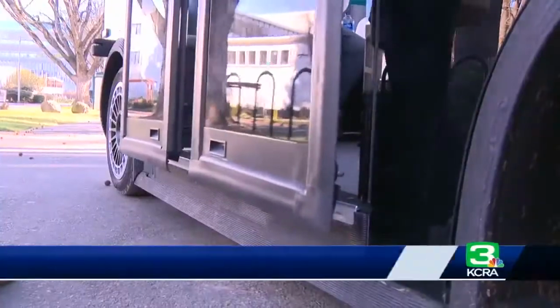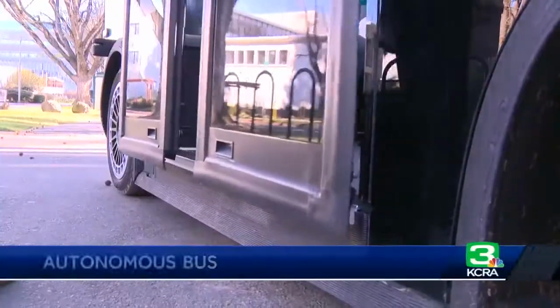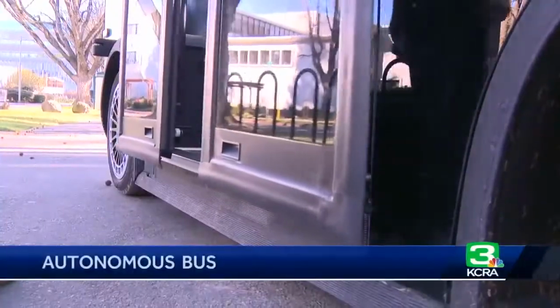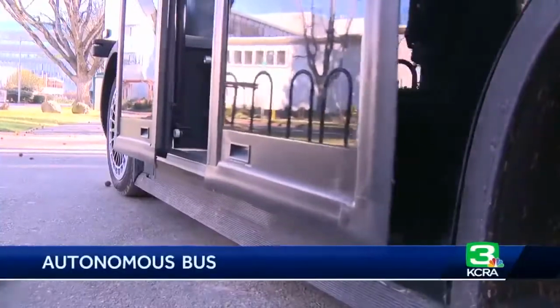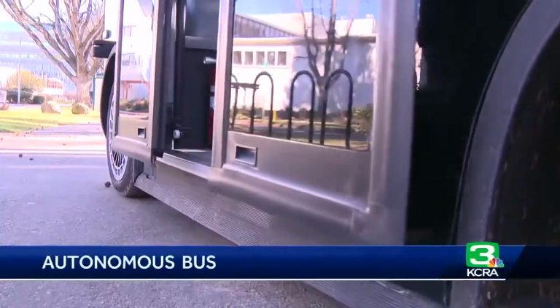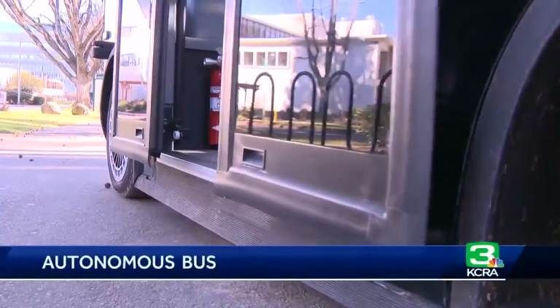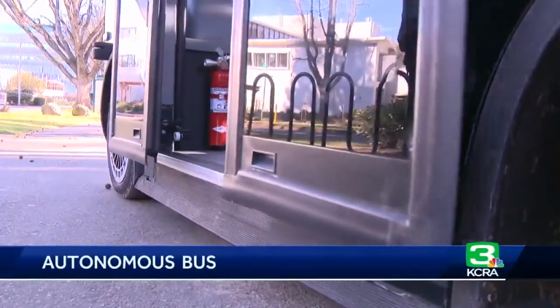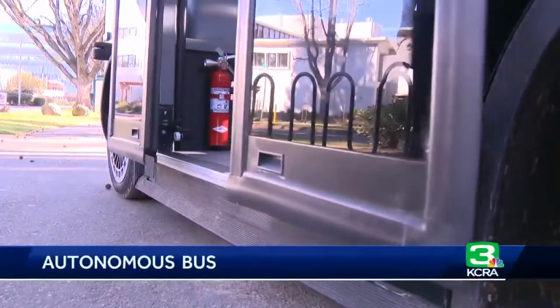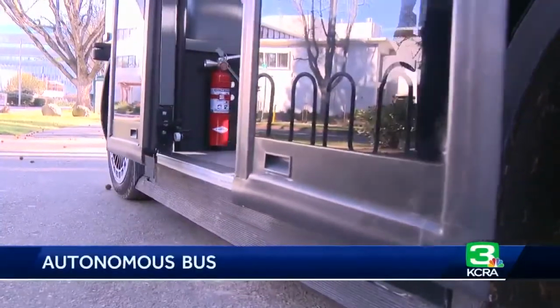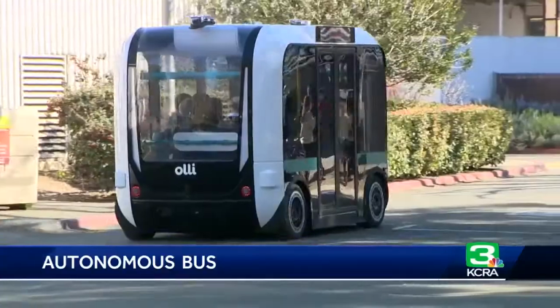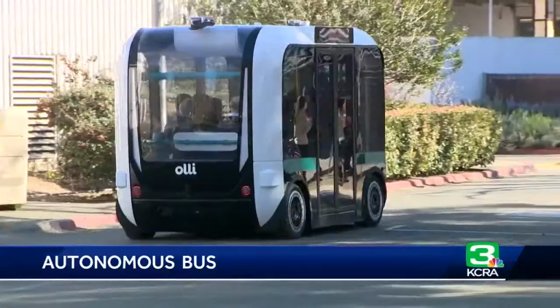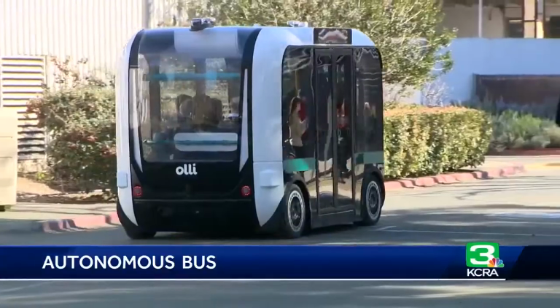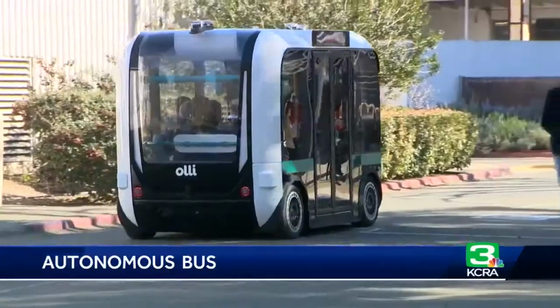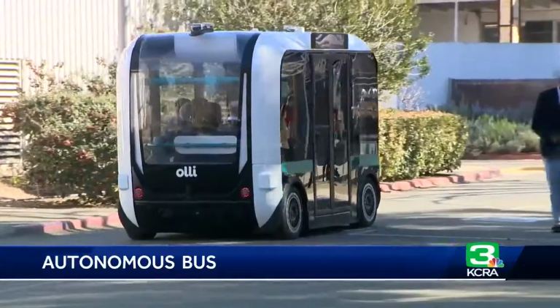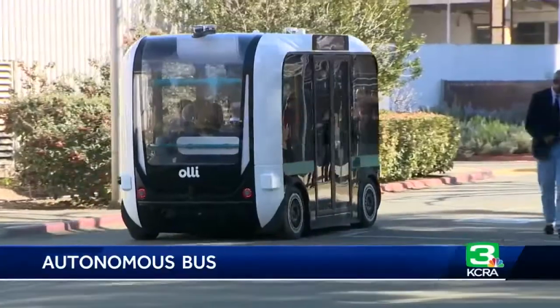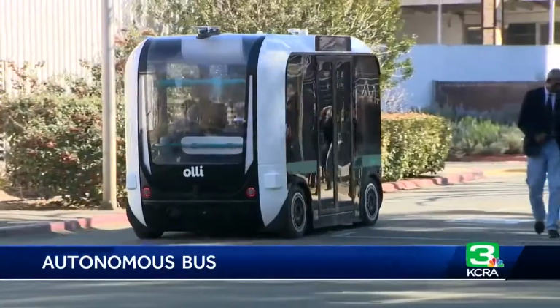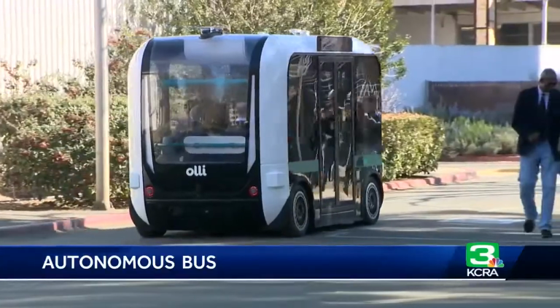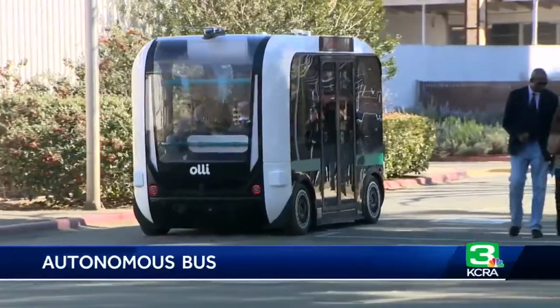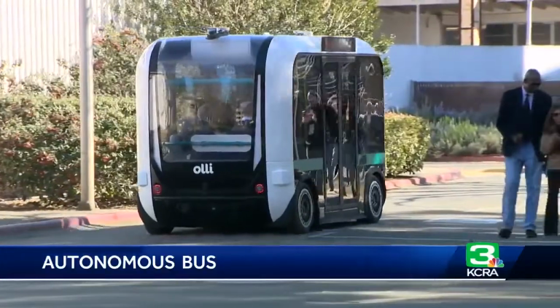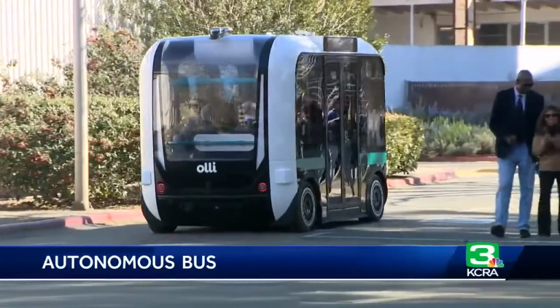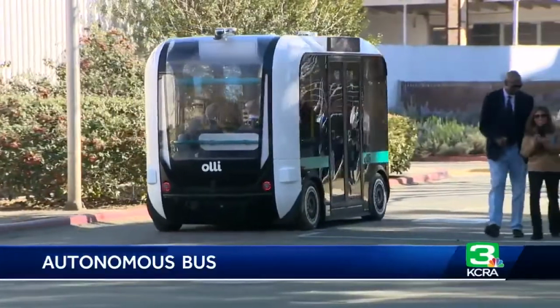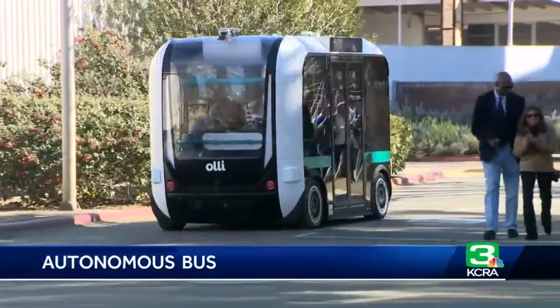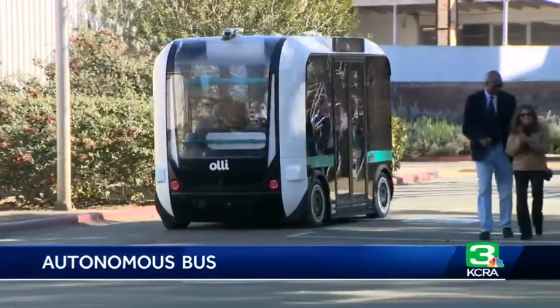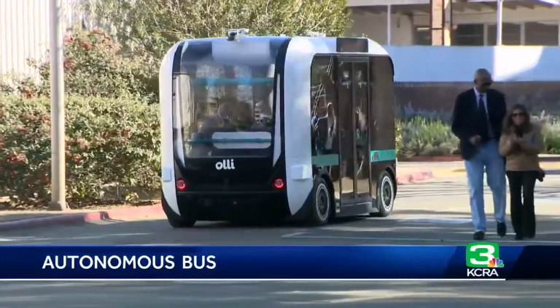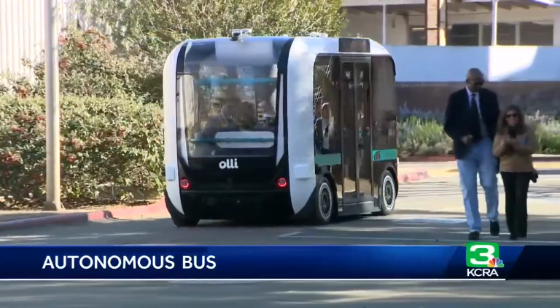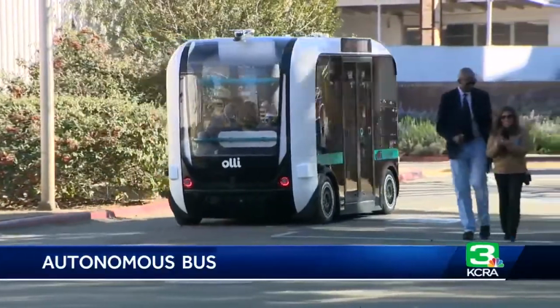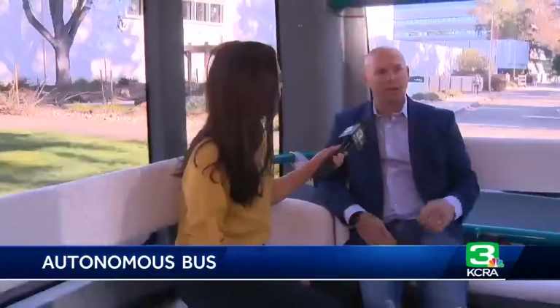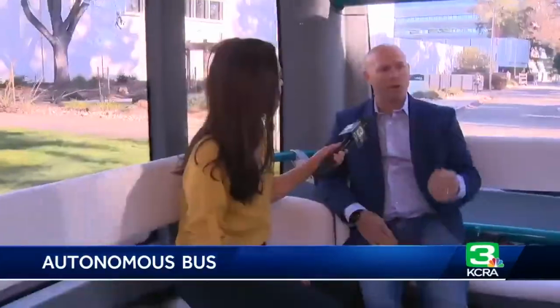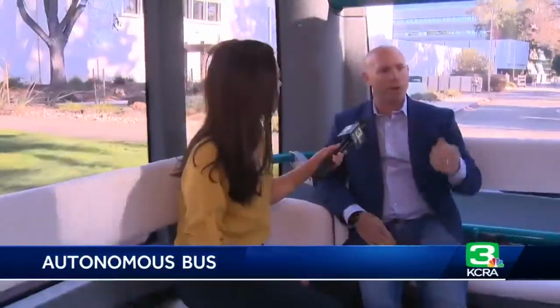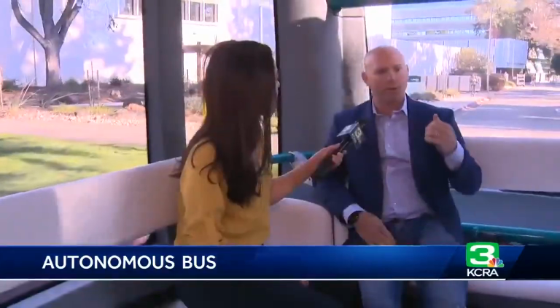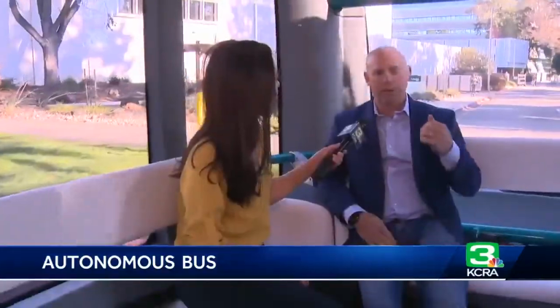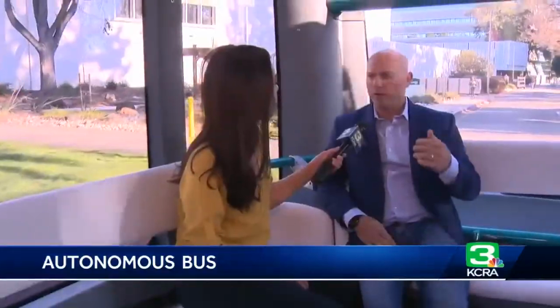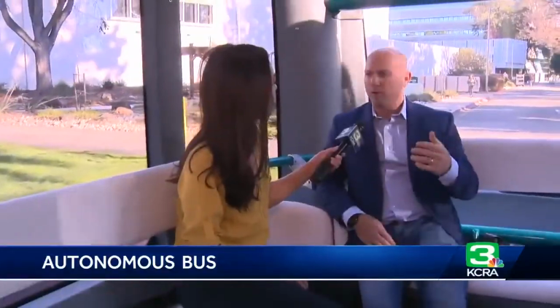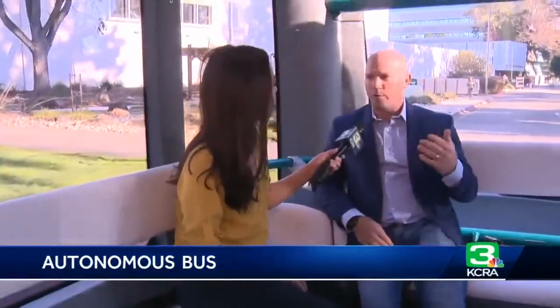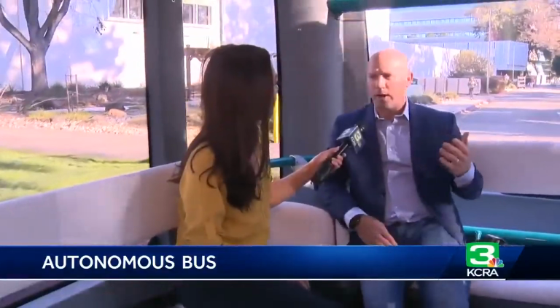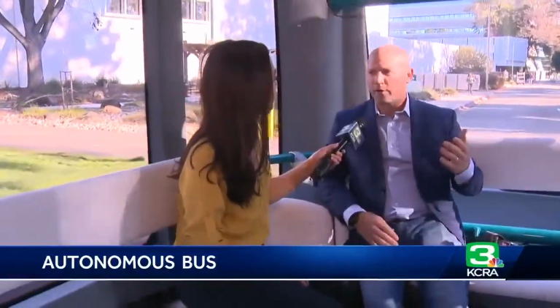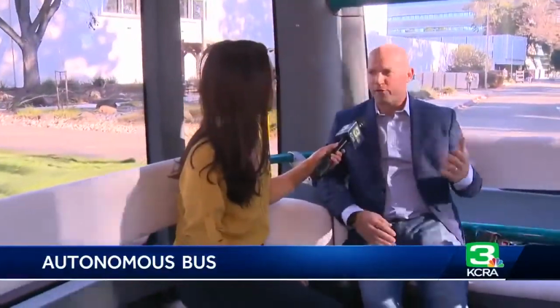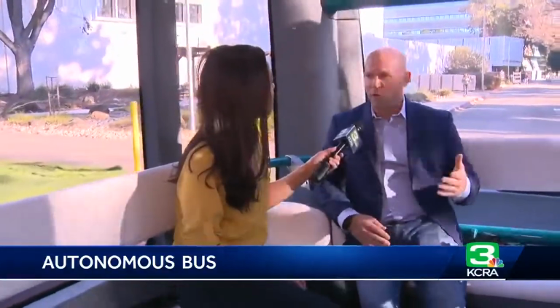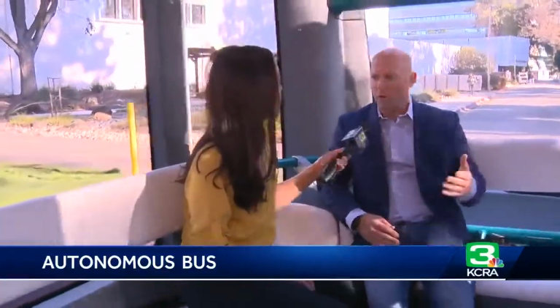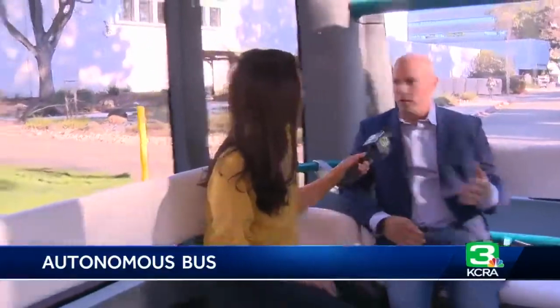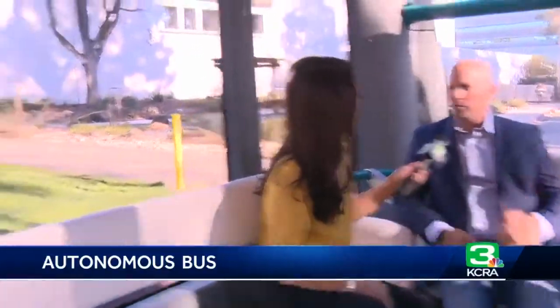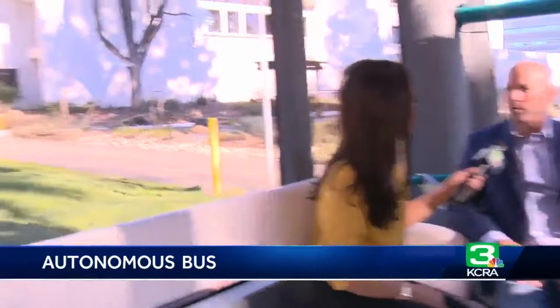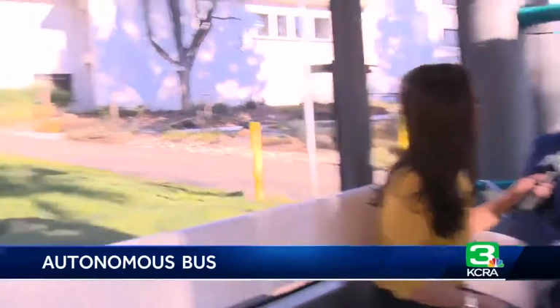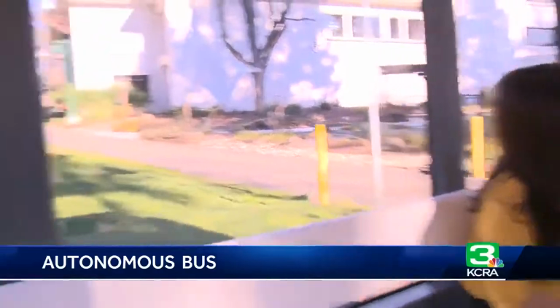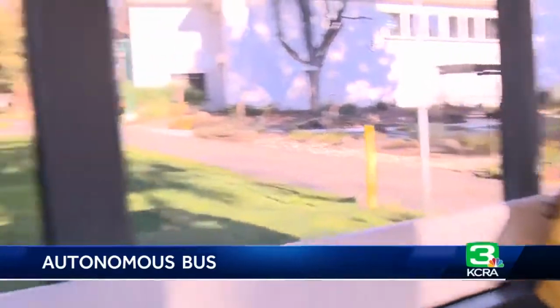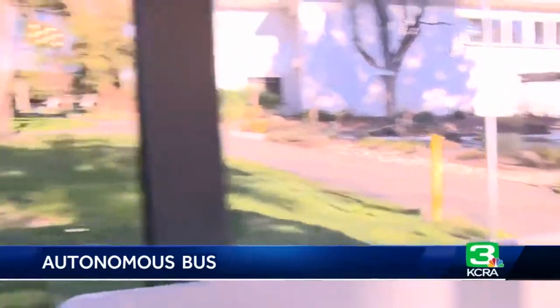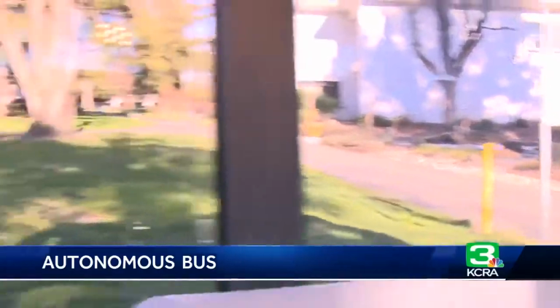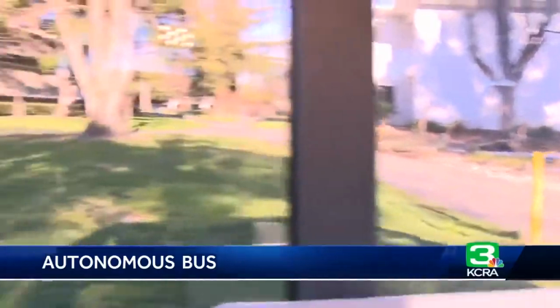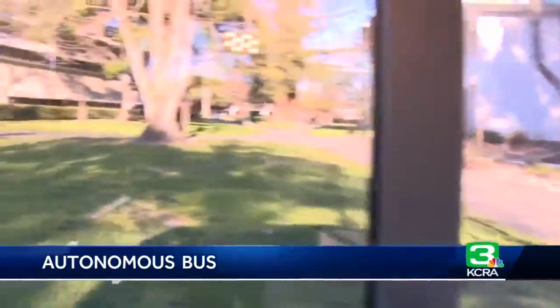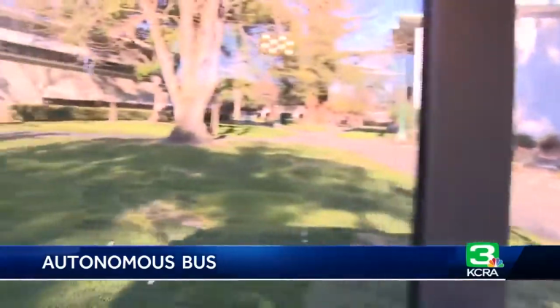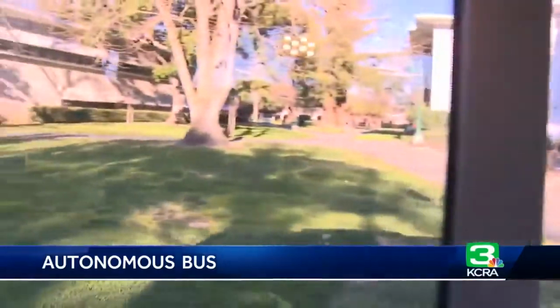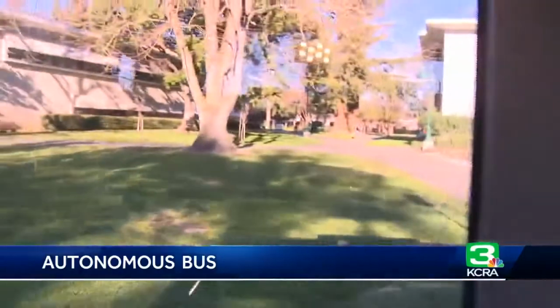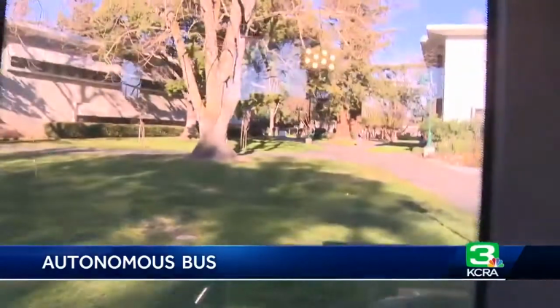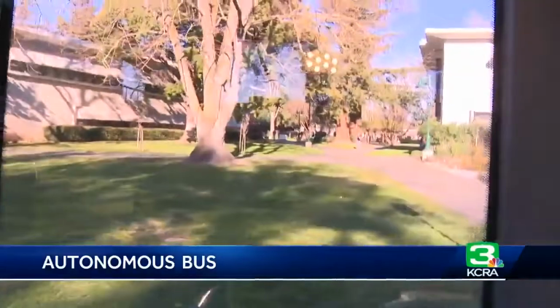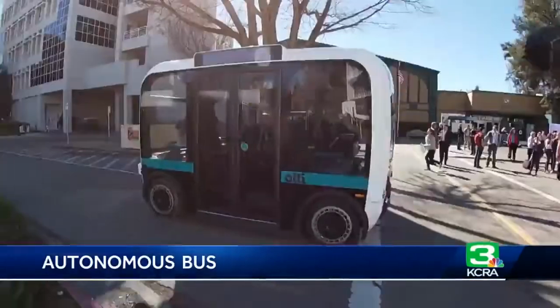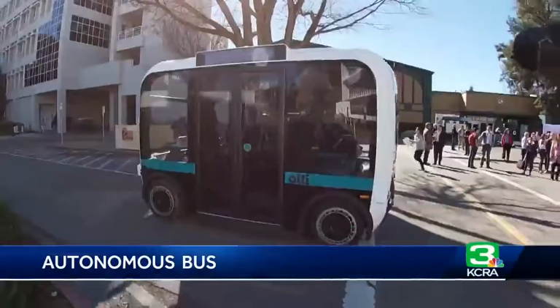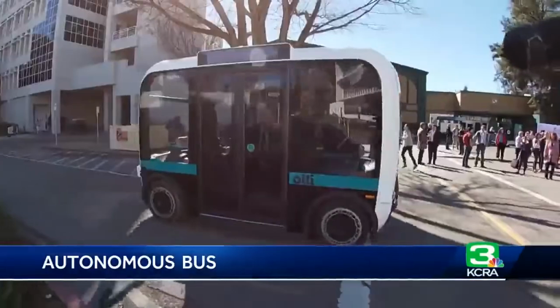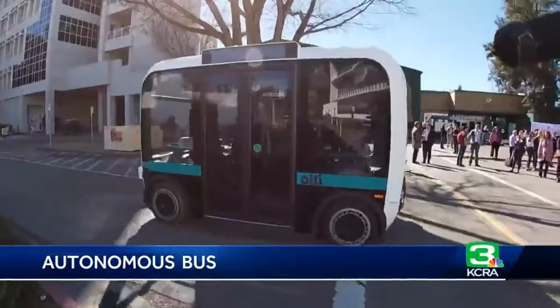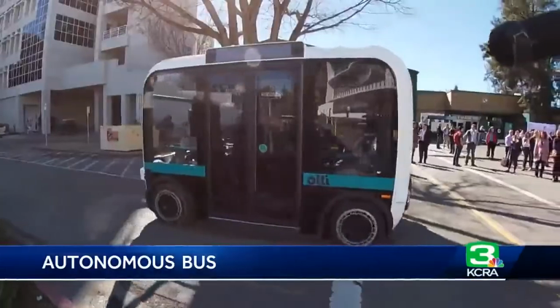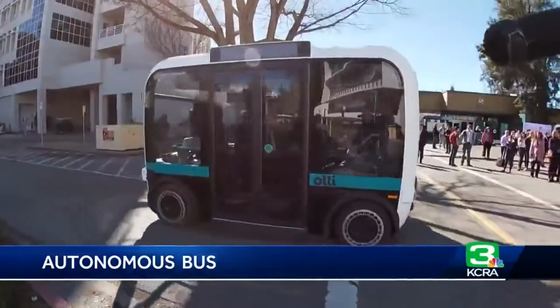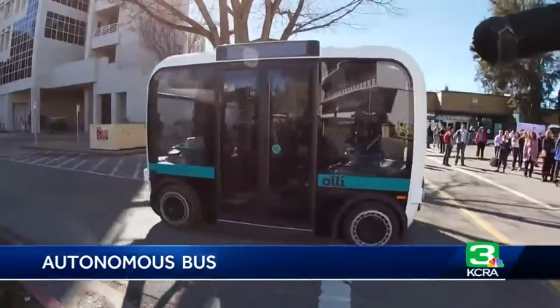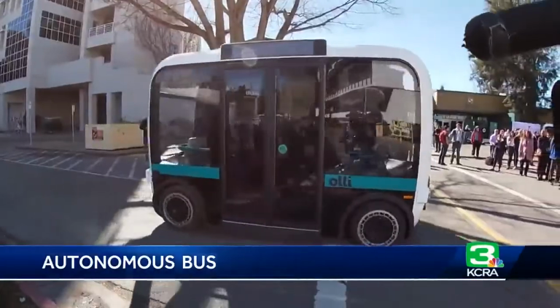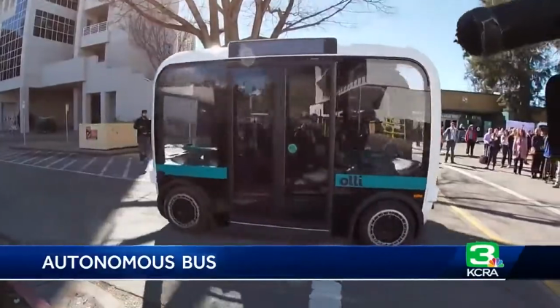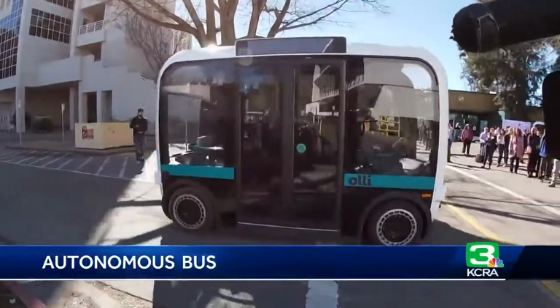Come join us for a ride on Ollie. Ollie will basically go up and down from nine to four — self-driving shuttles that just rolled up to Sac State.